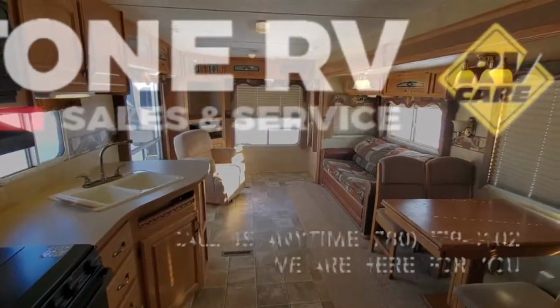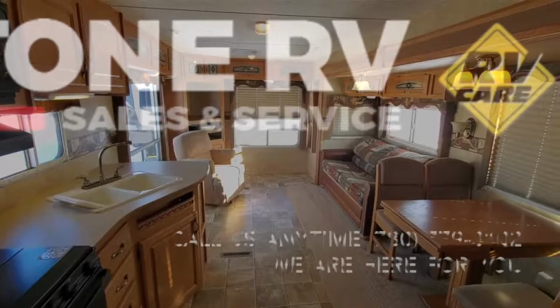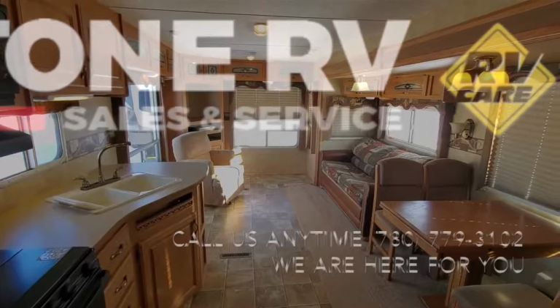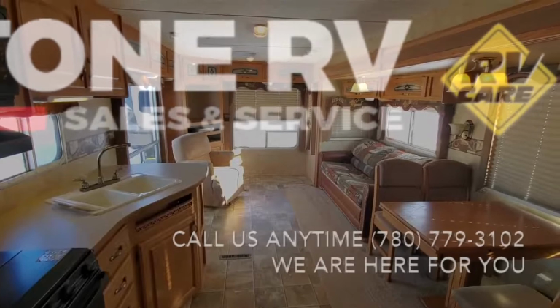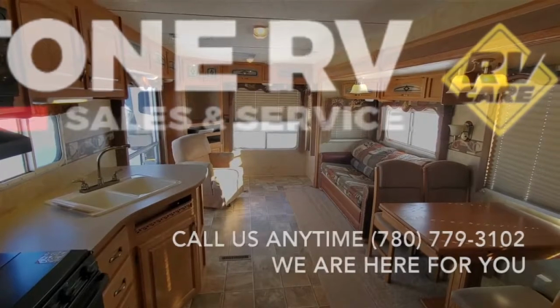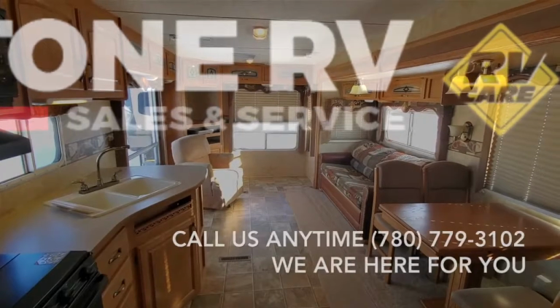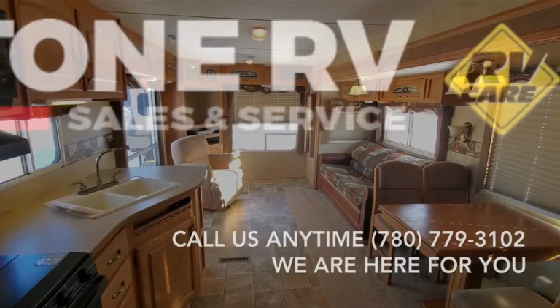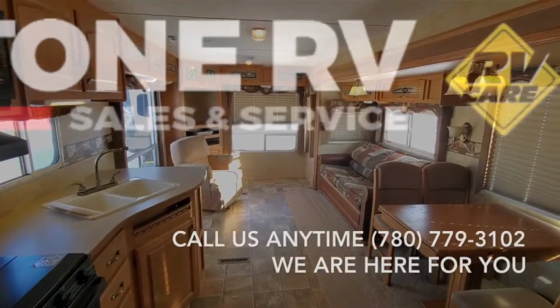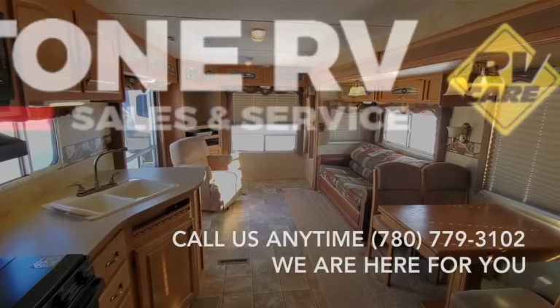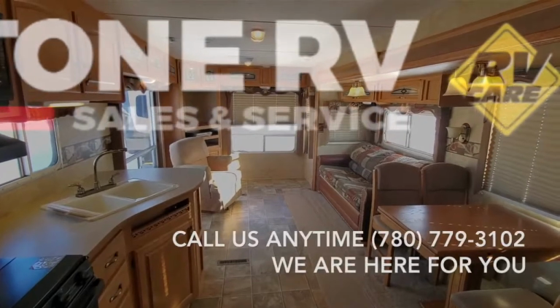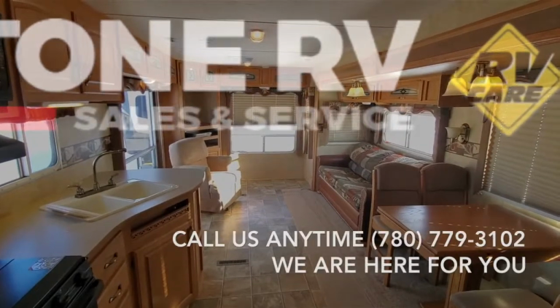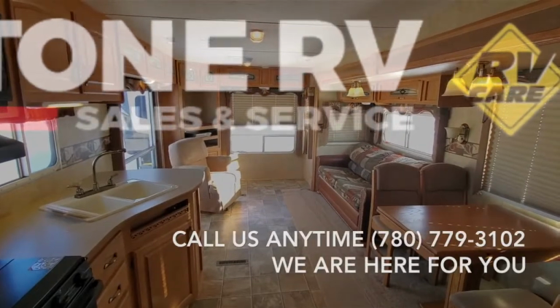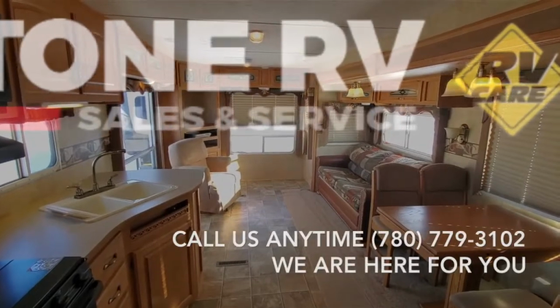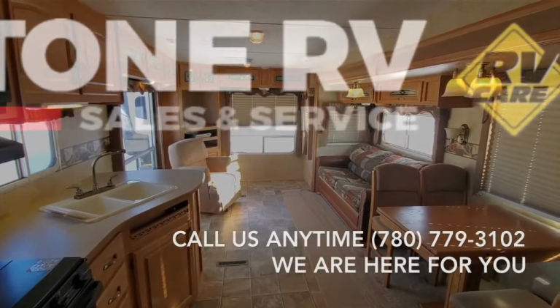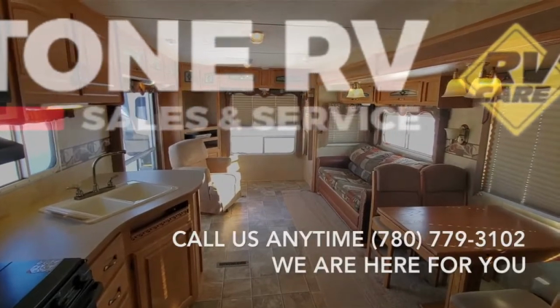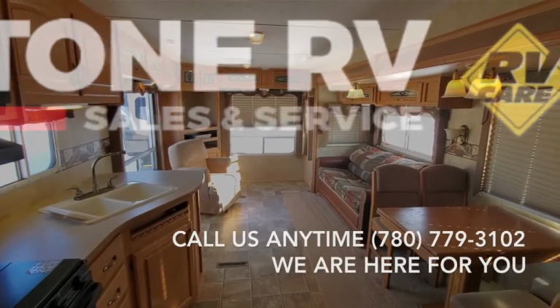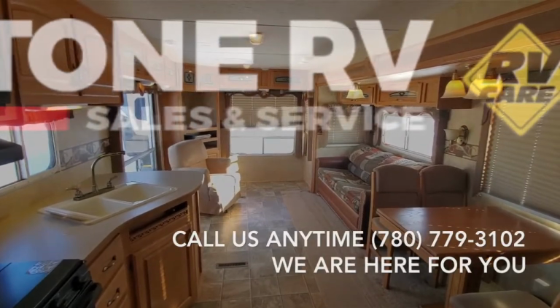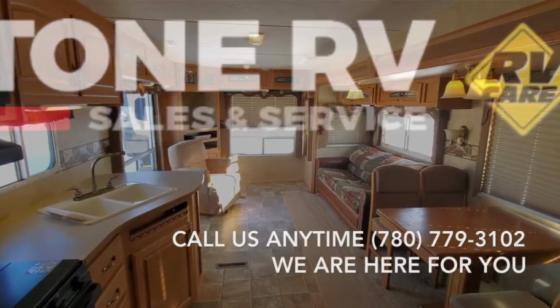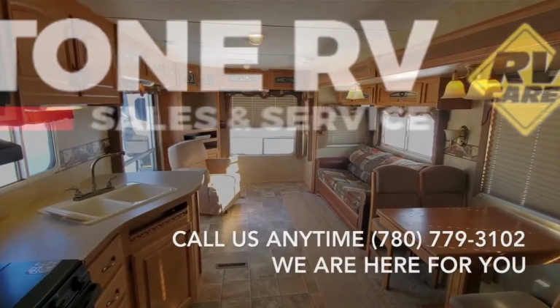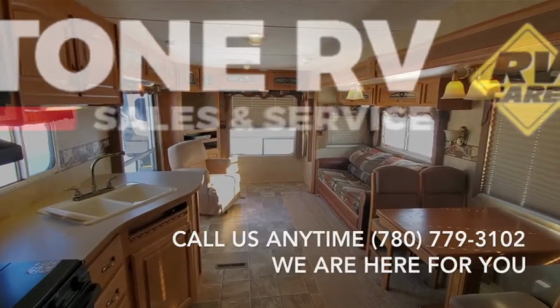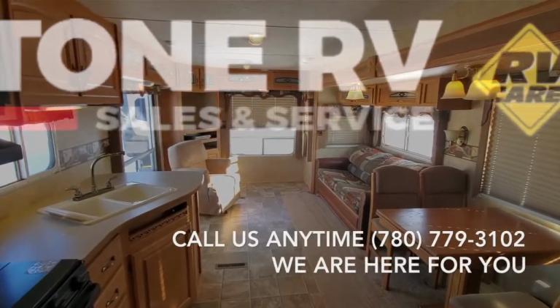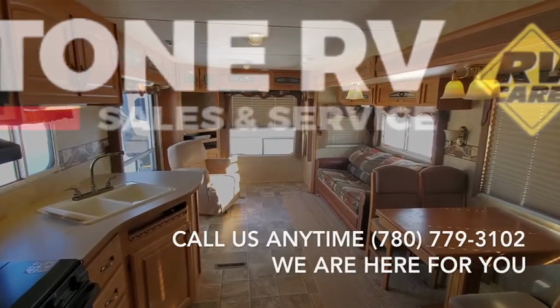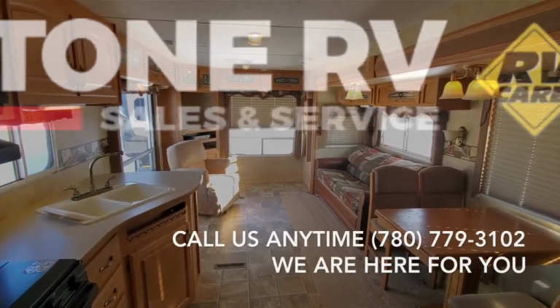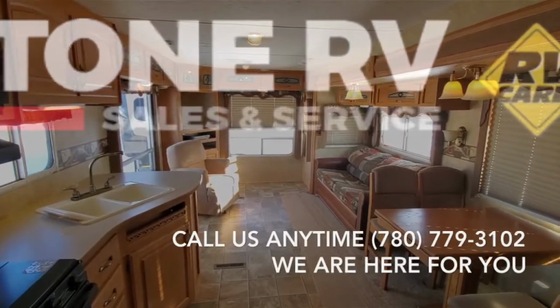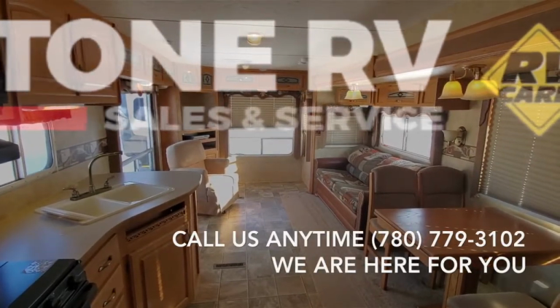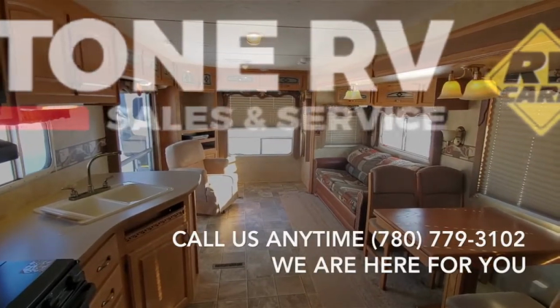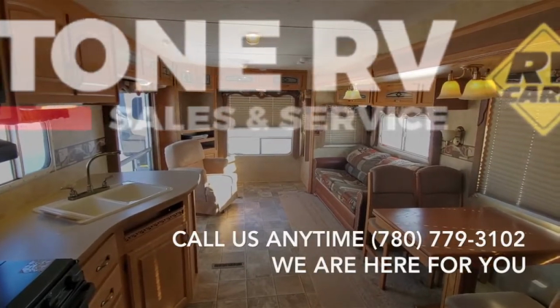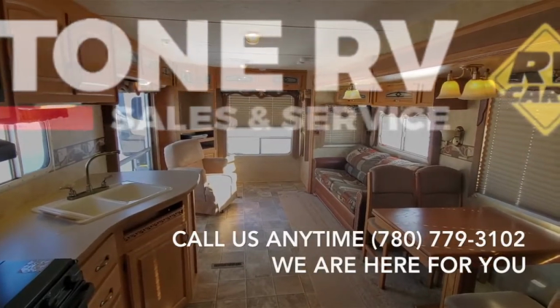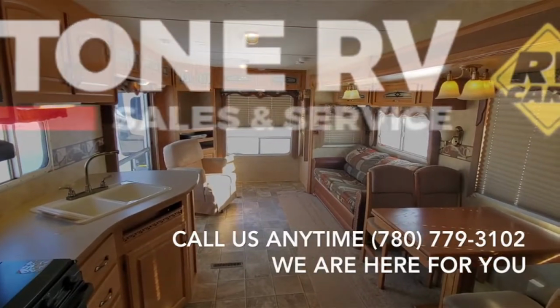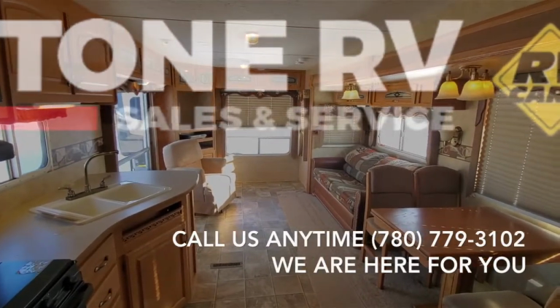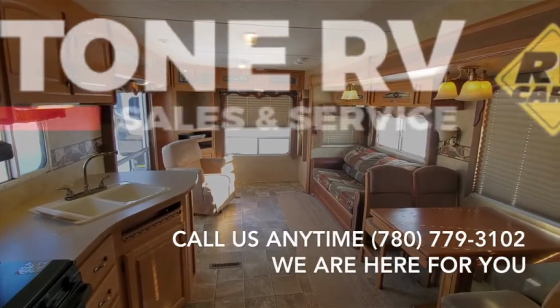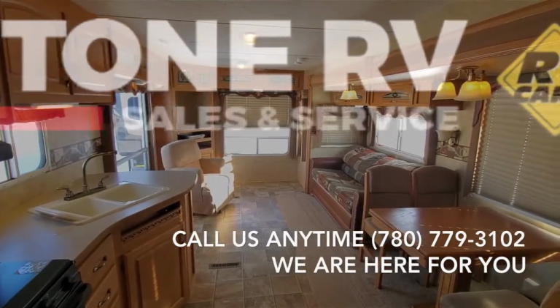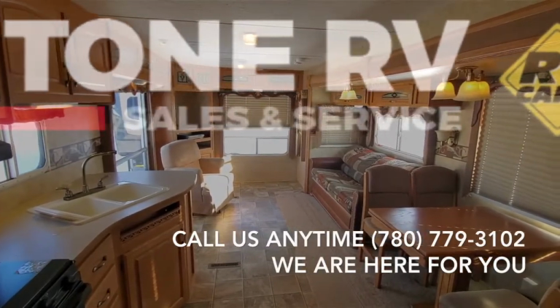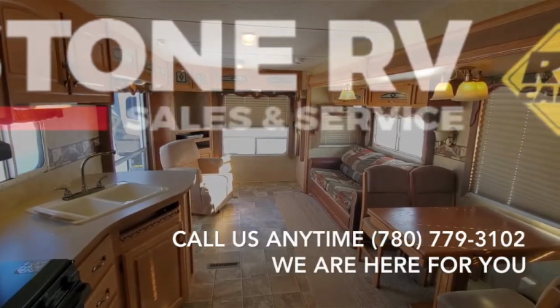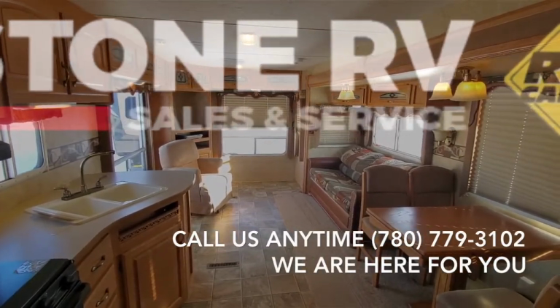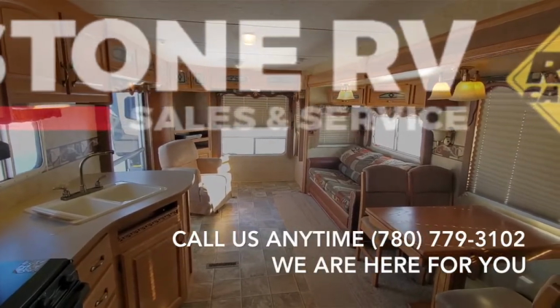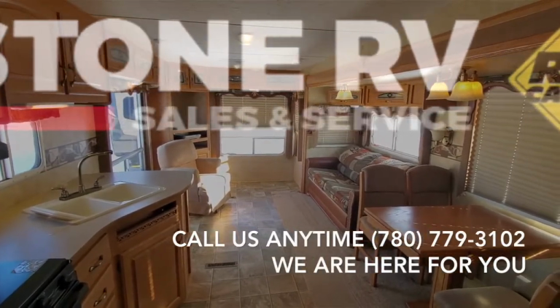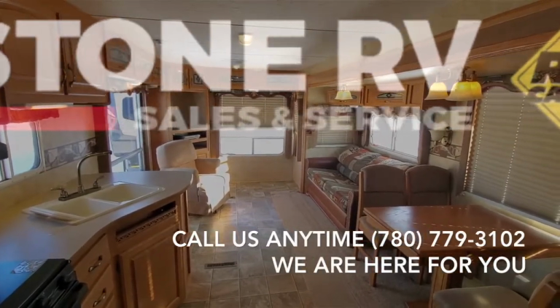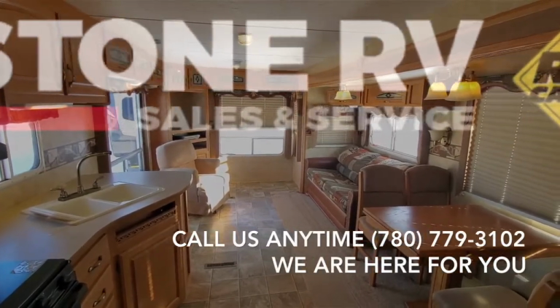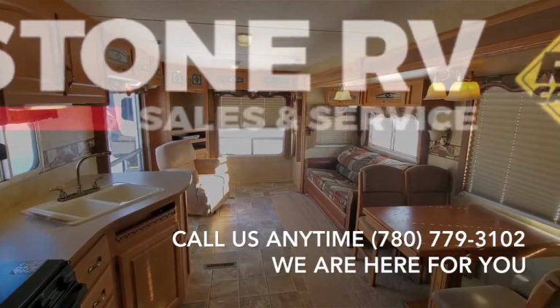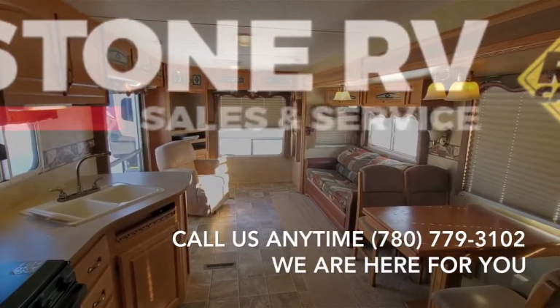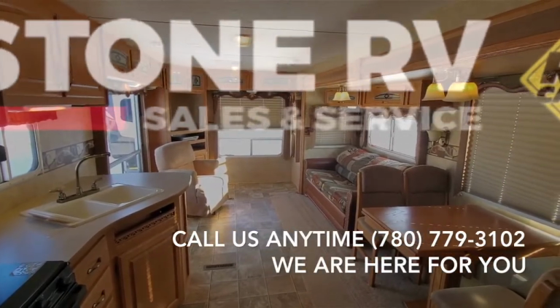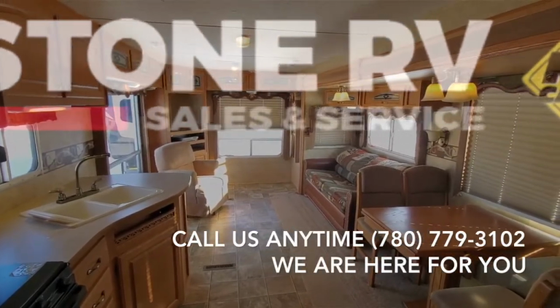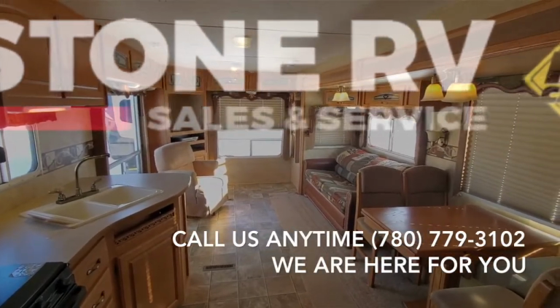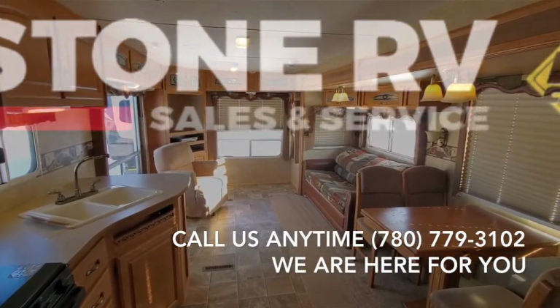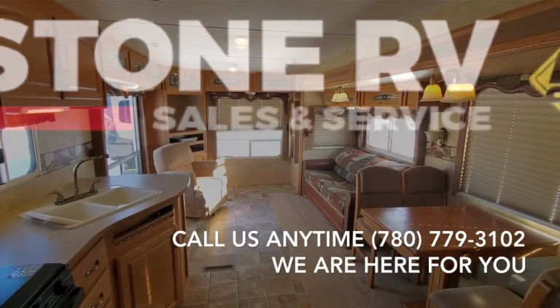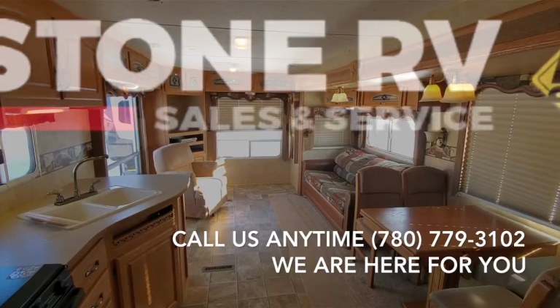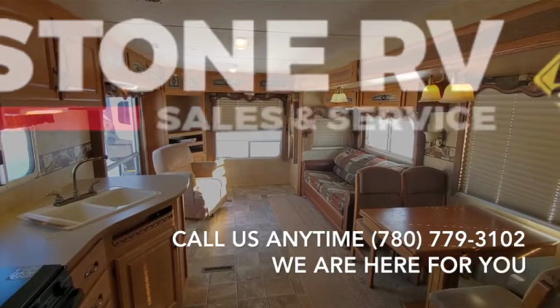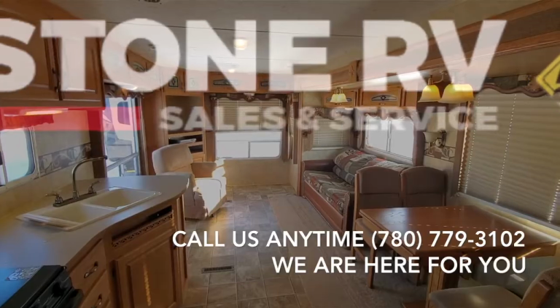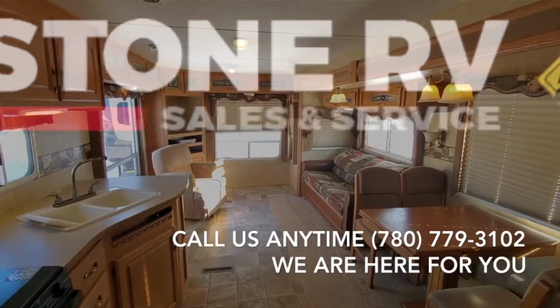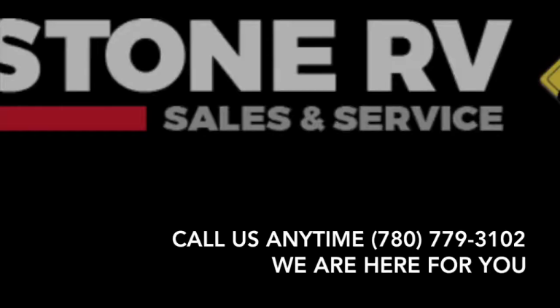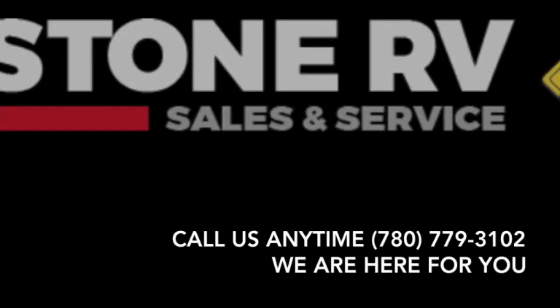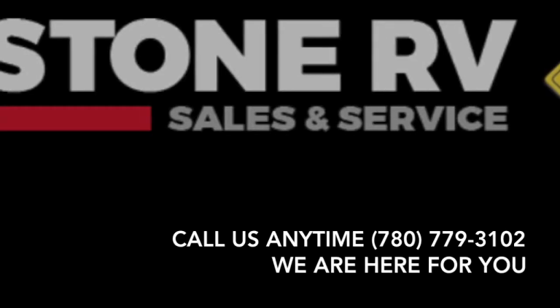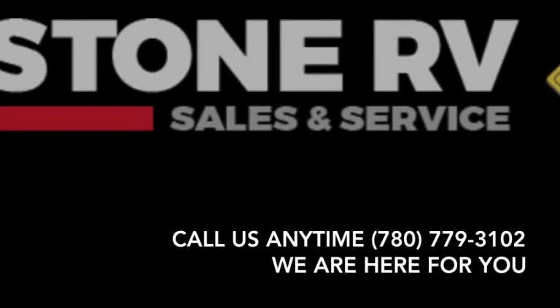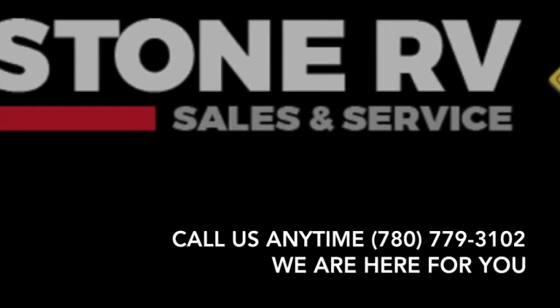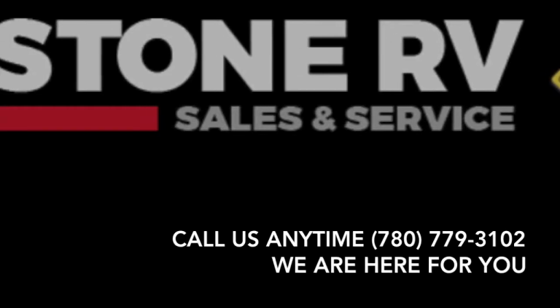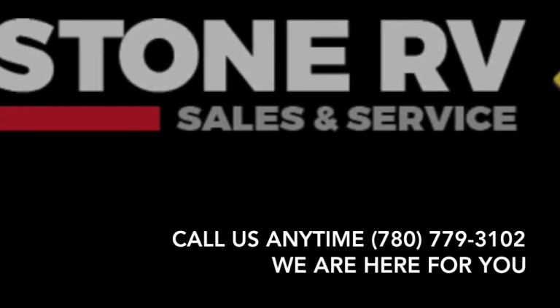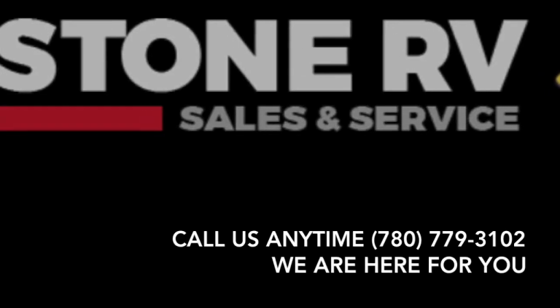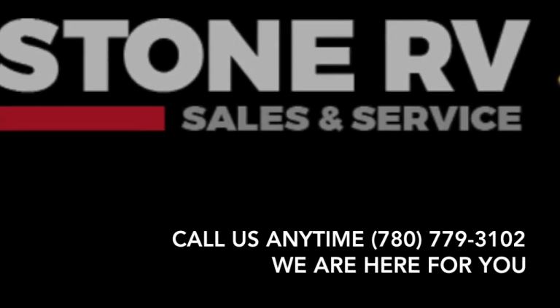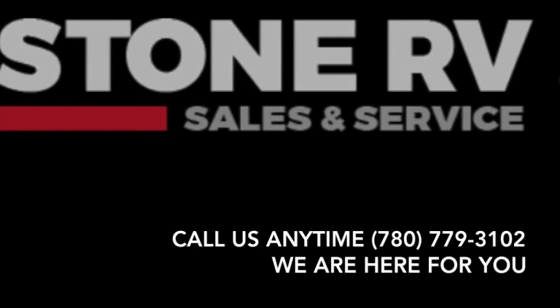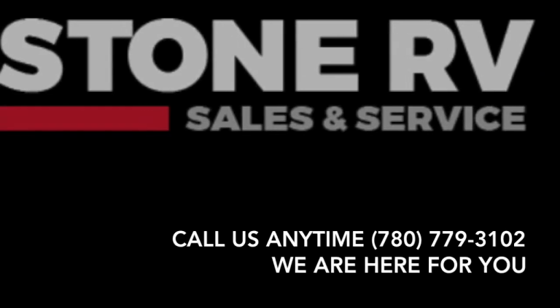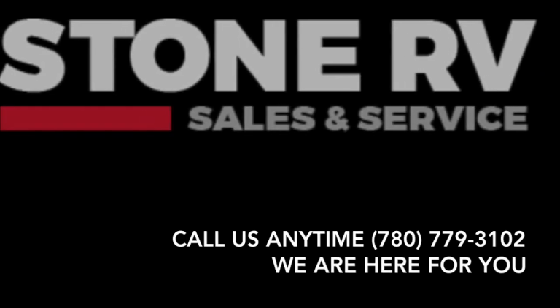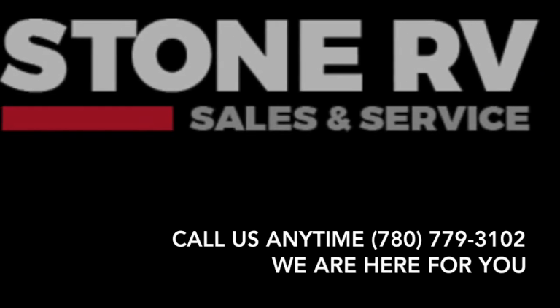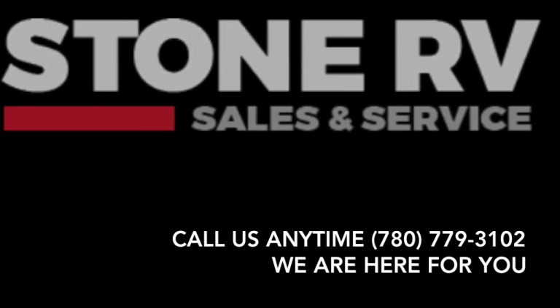If you have any more questions or you want to come take a look at this, give me a call or text at 780-779-3102.